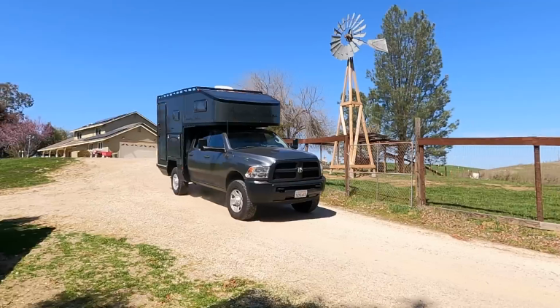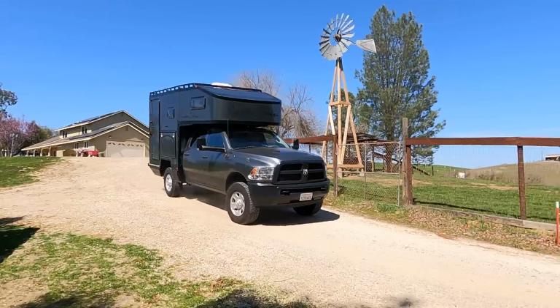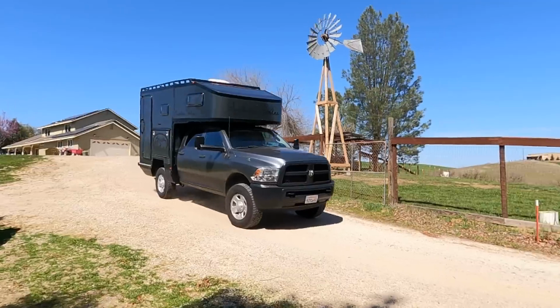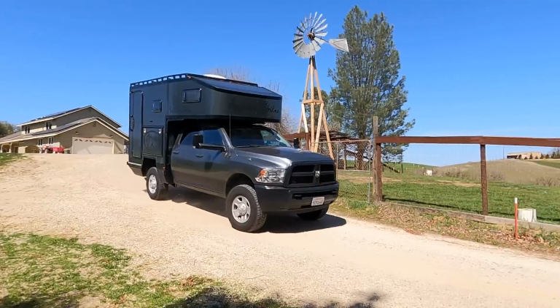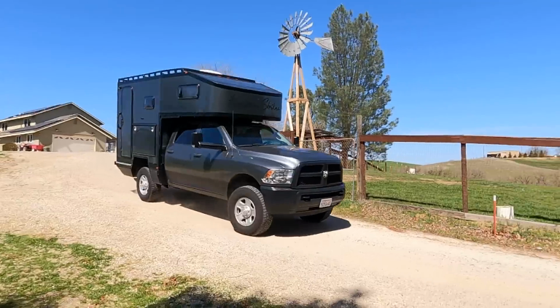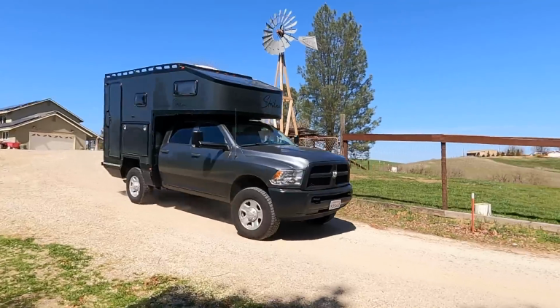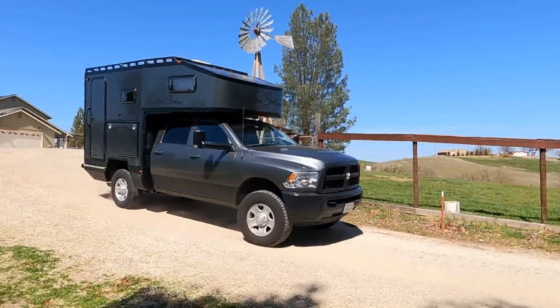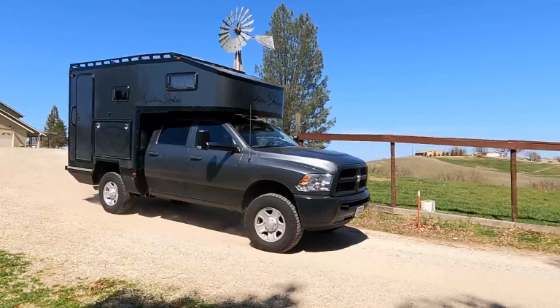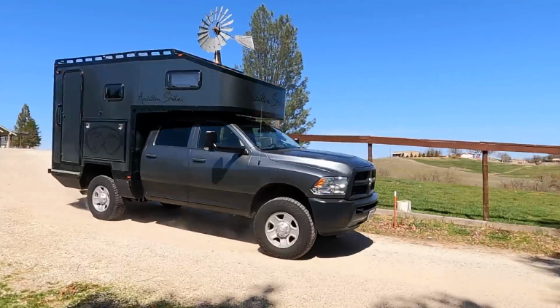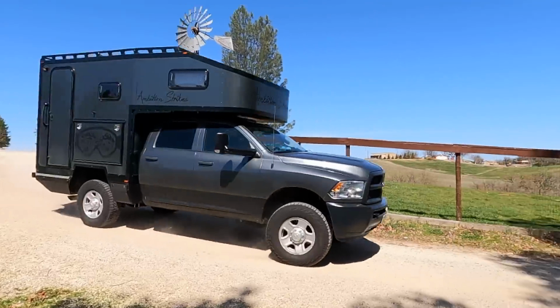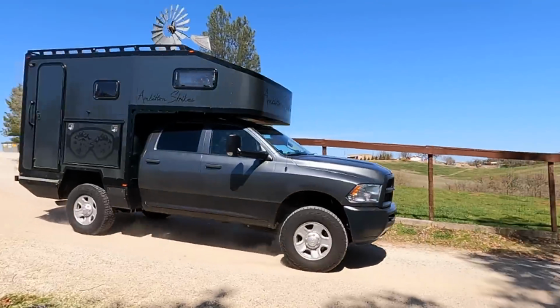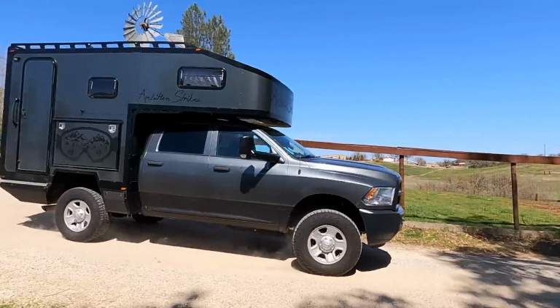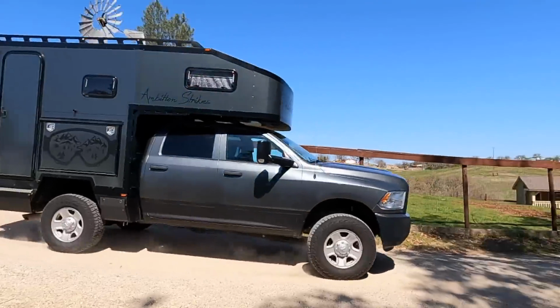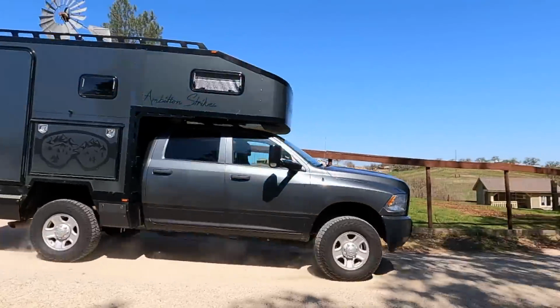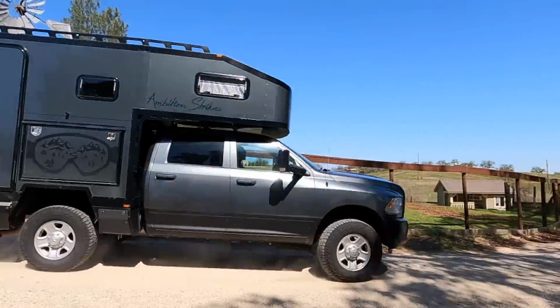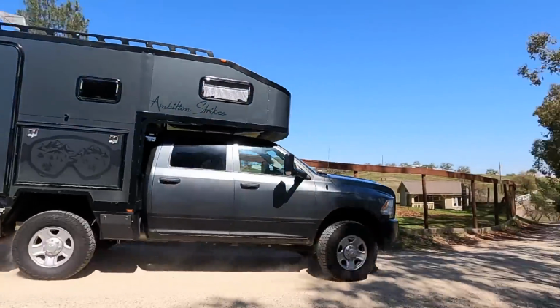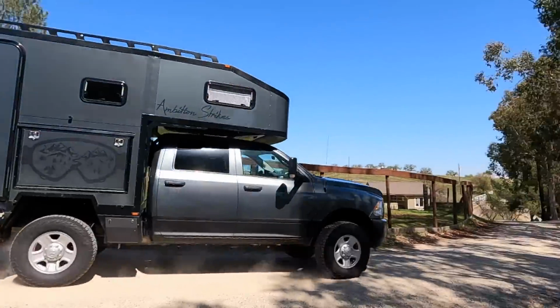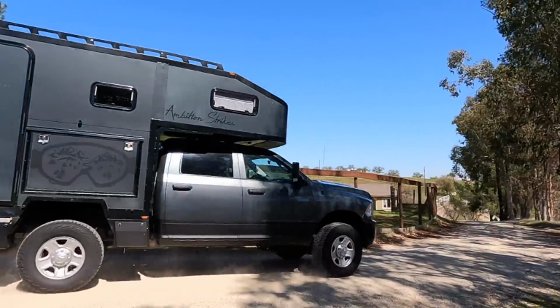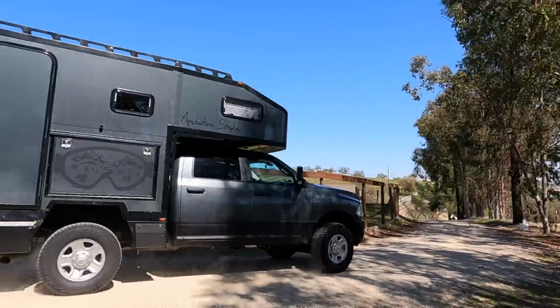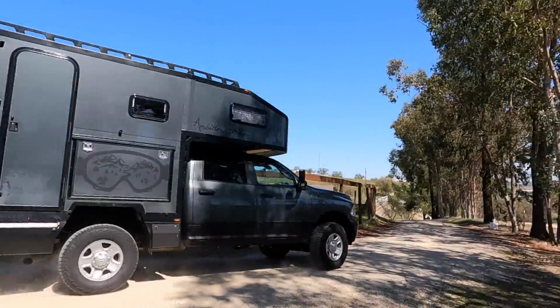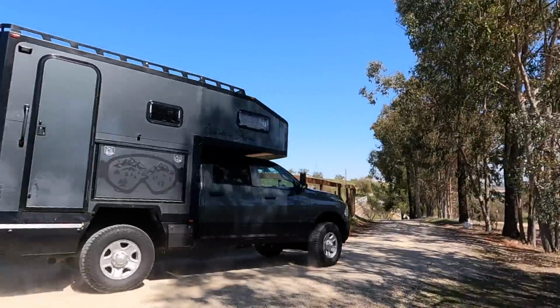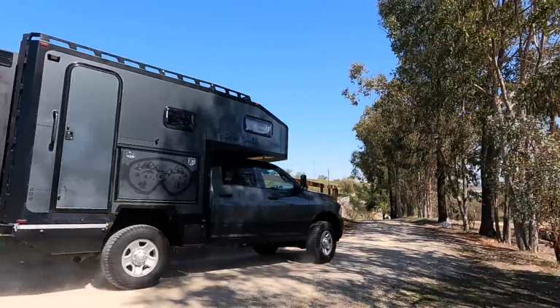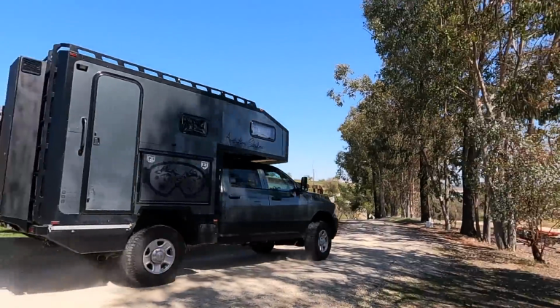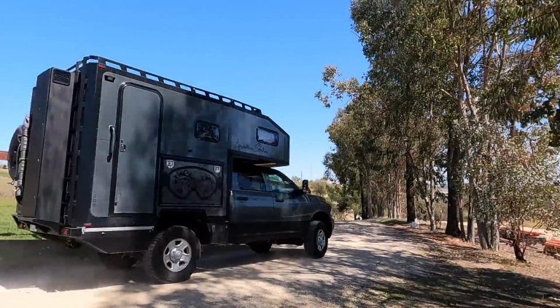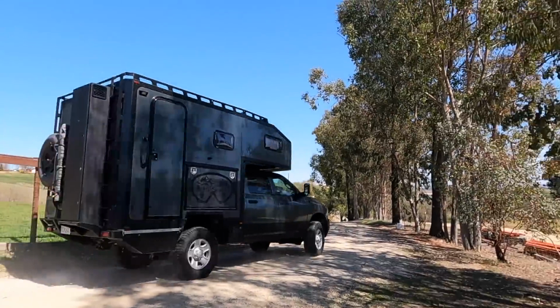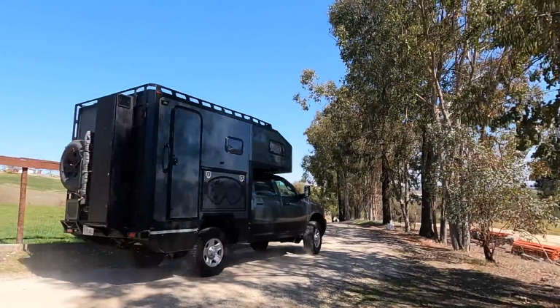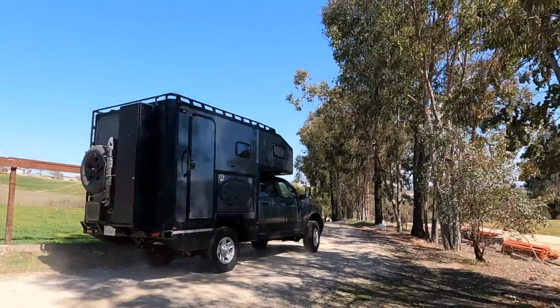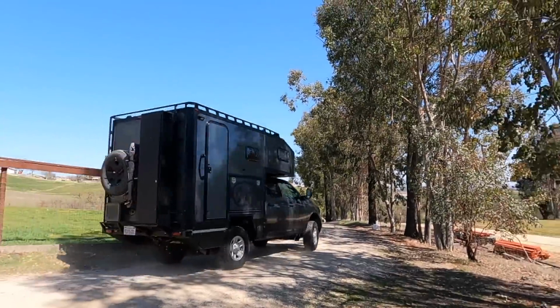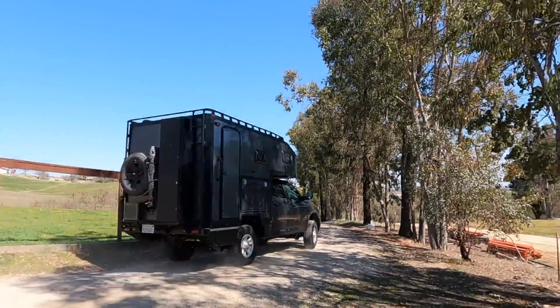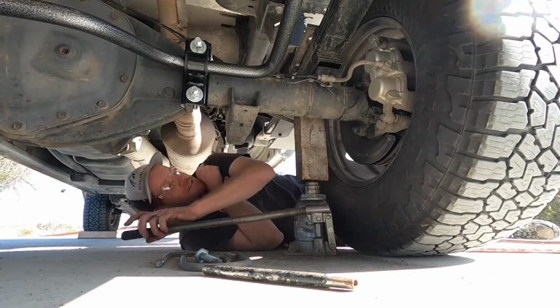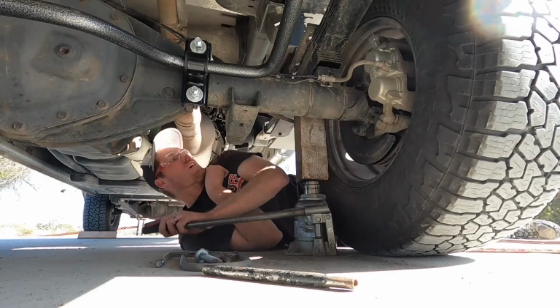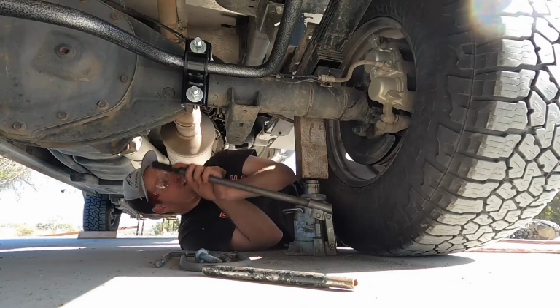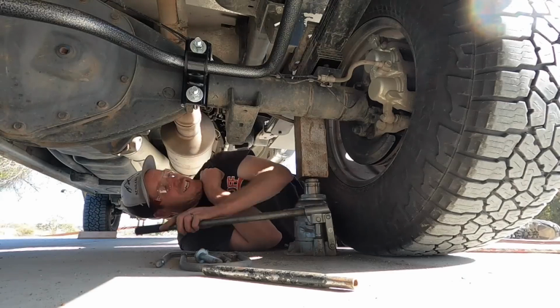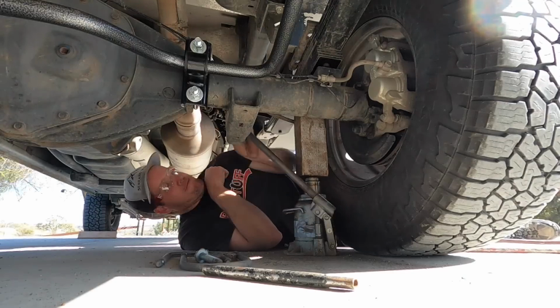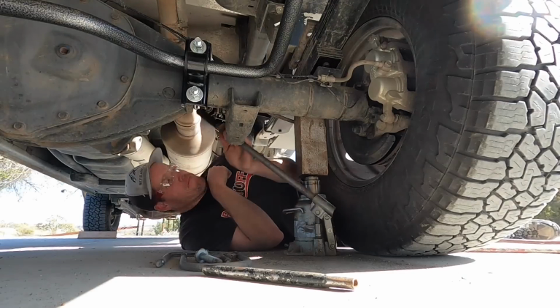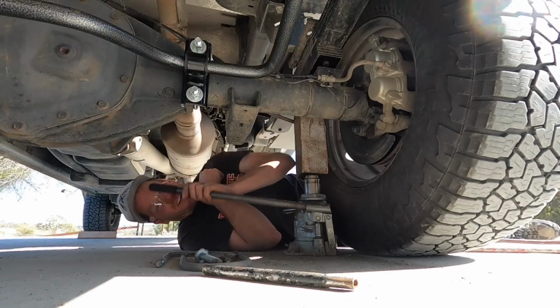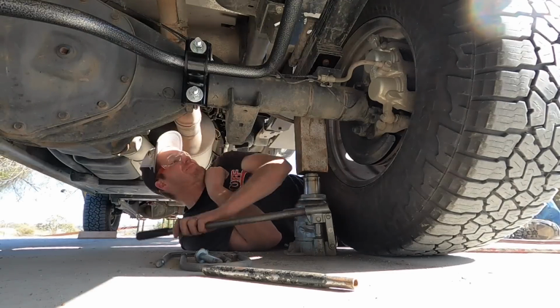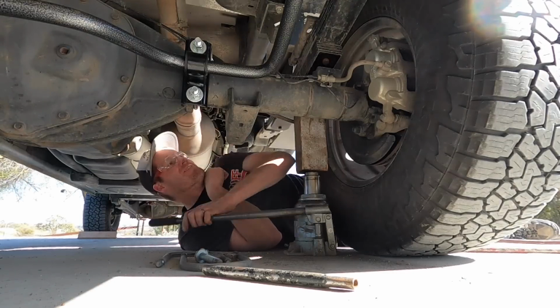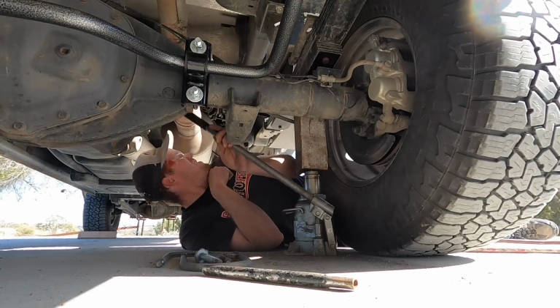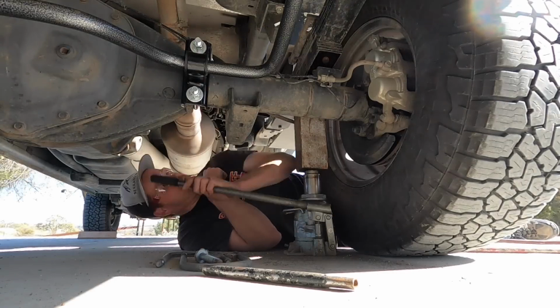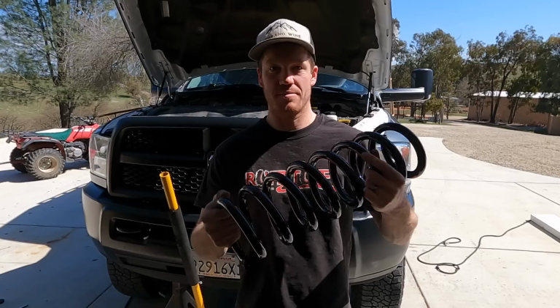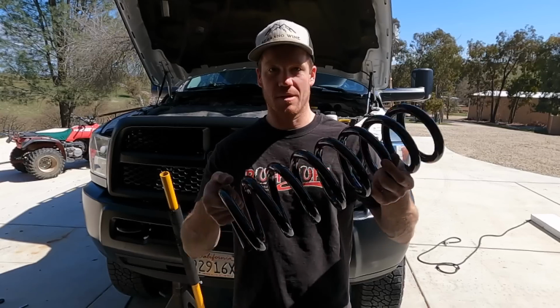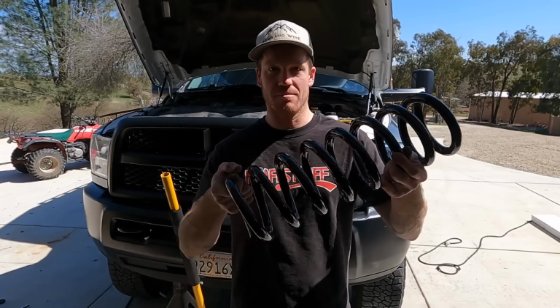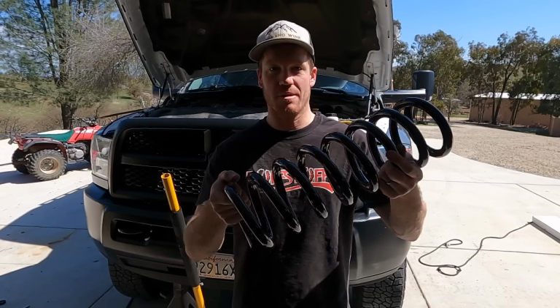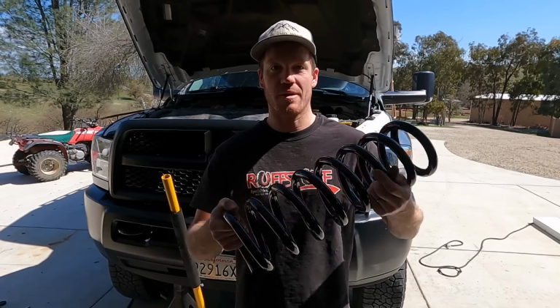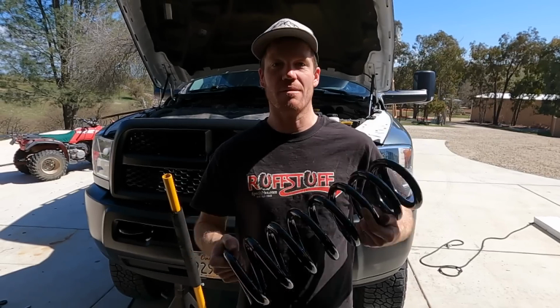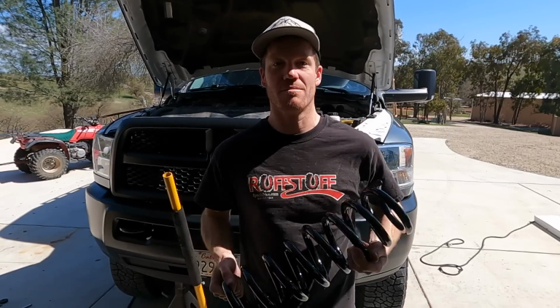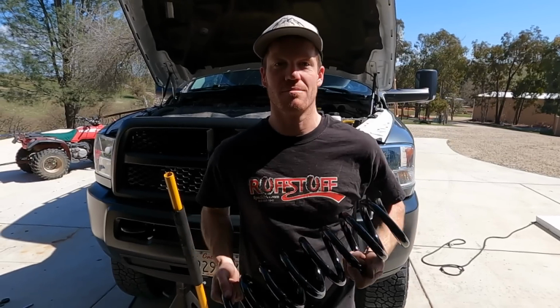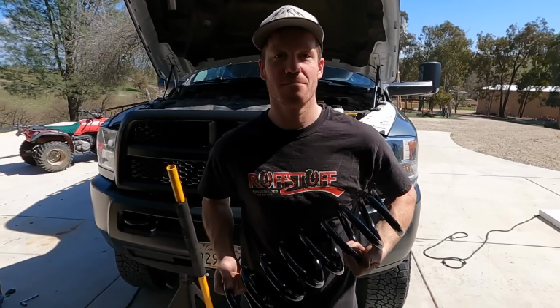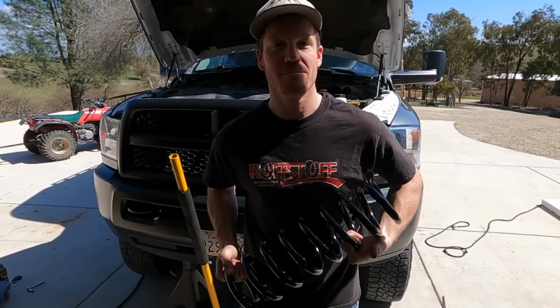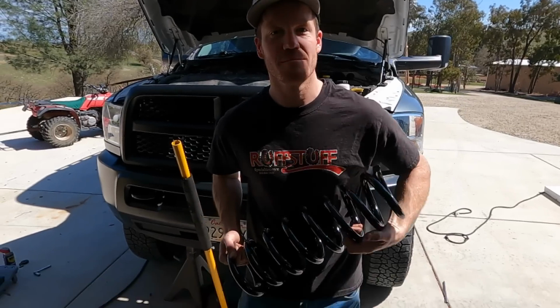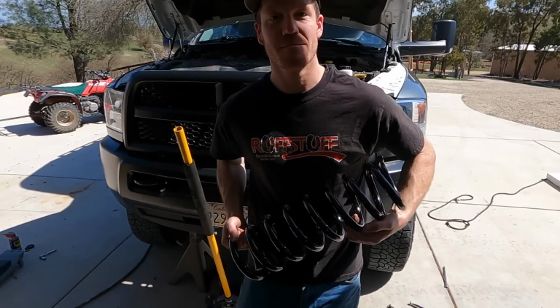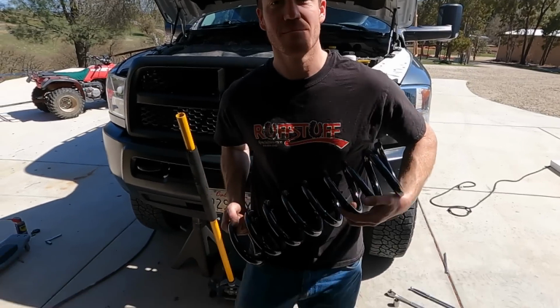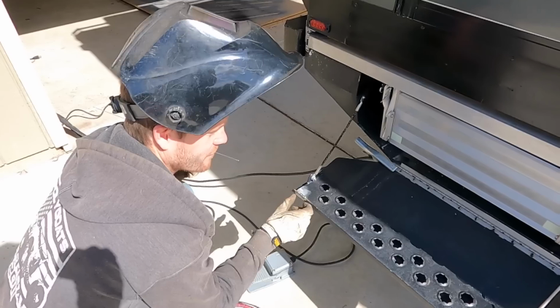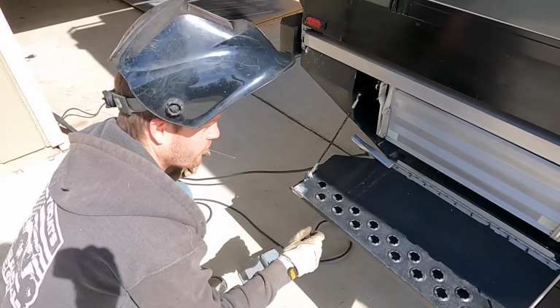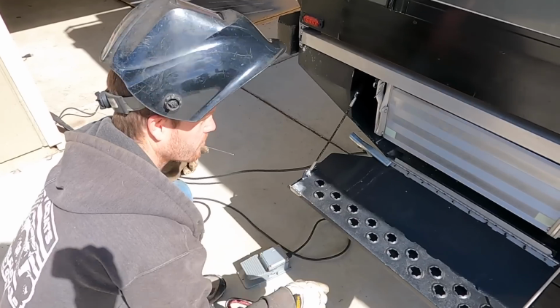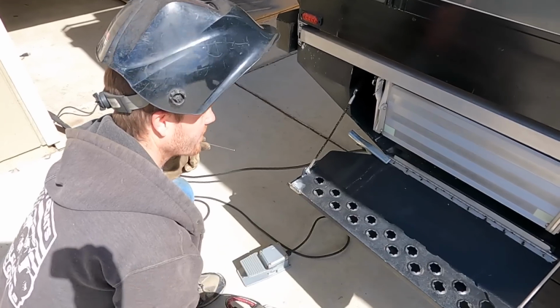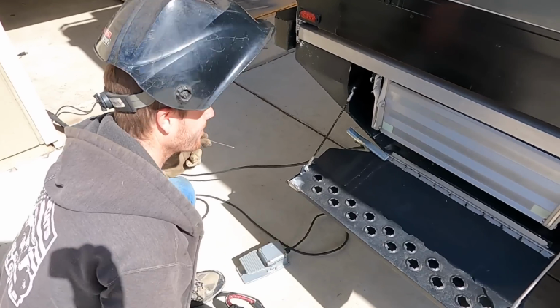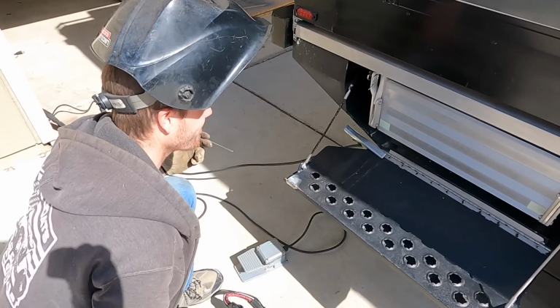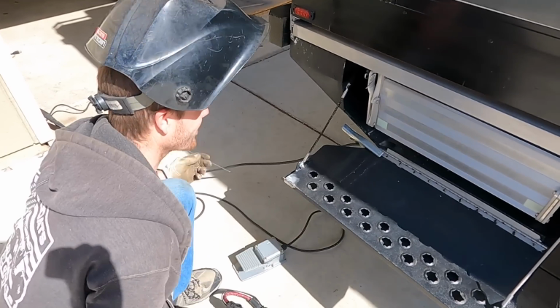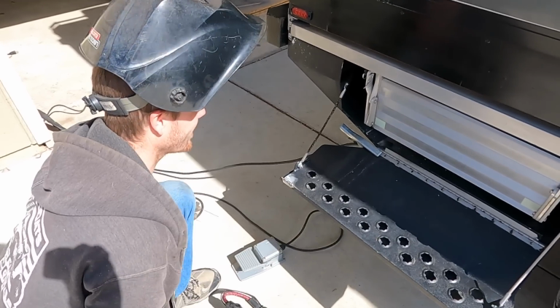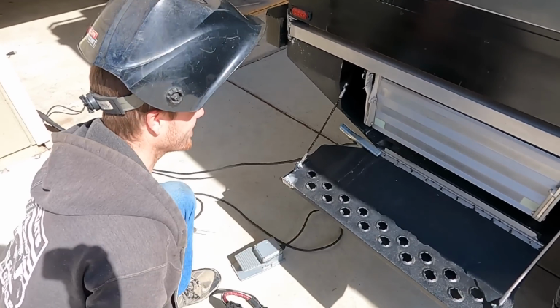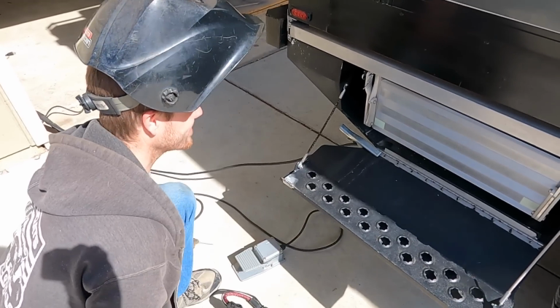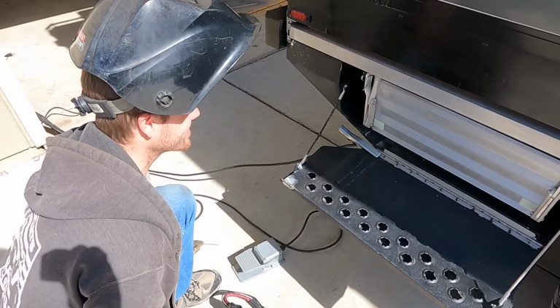Welcome back to episode 11 of Ambition Strikes. In this episode, we install a lift kit on the truck, and Riley lights the camper on fire.